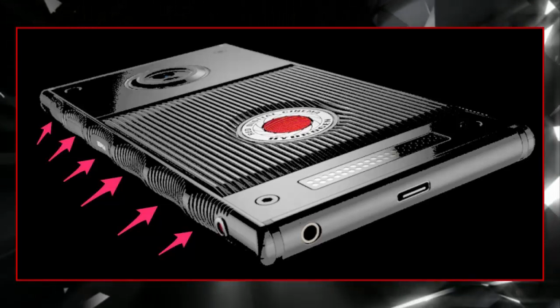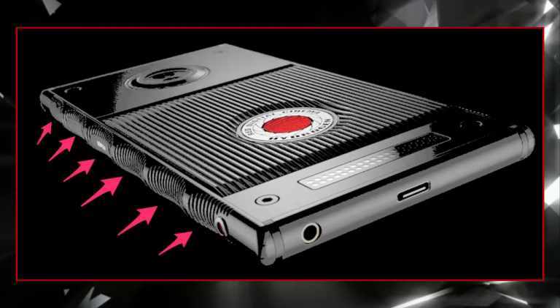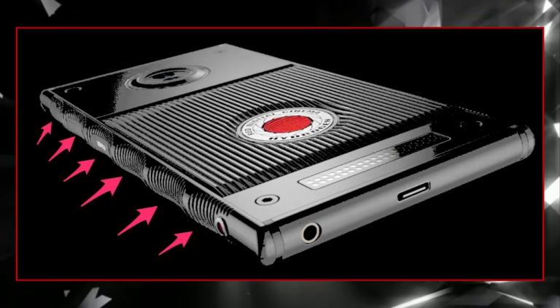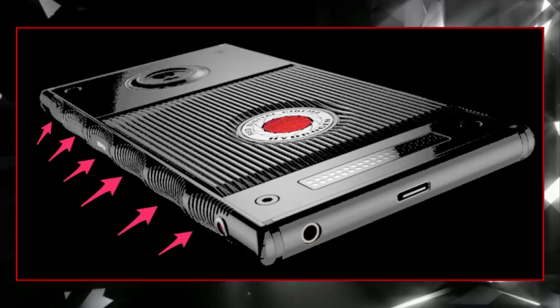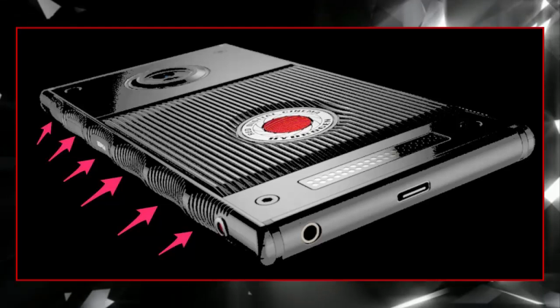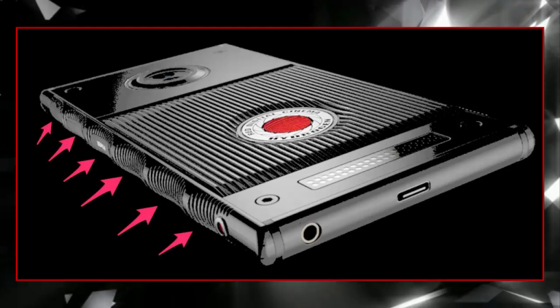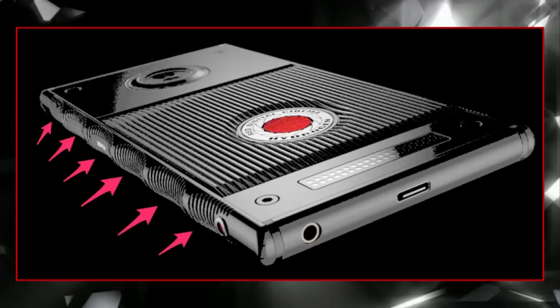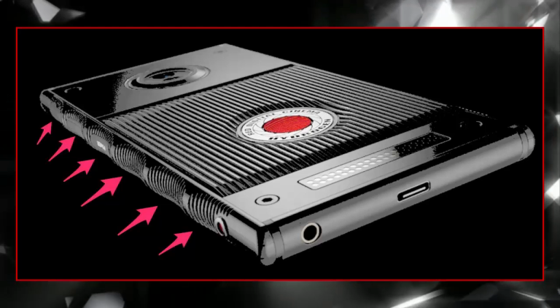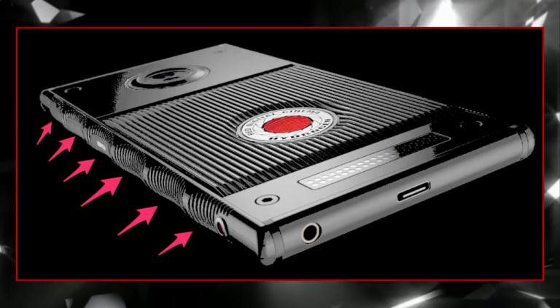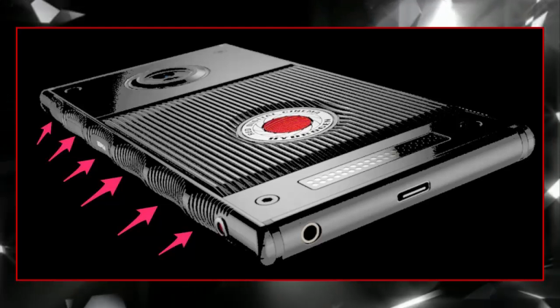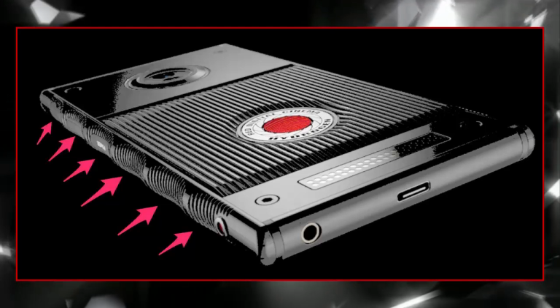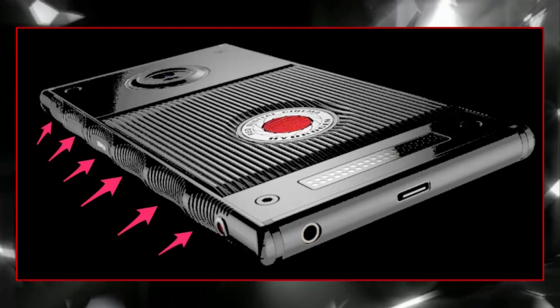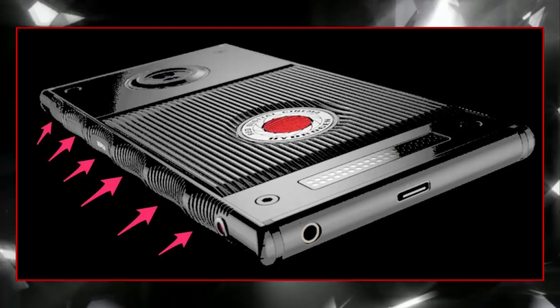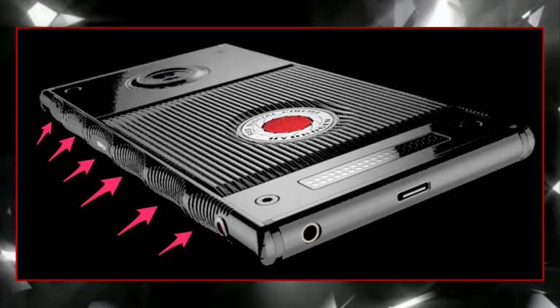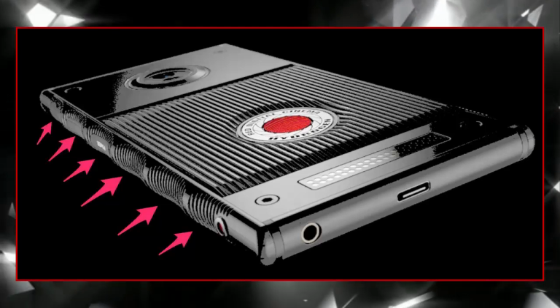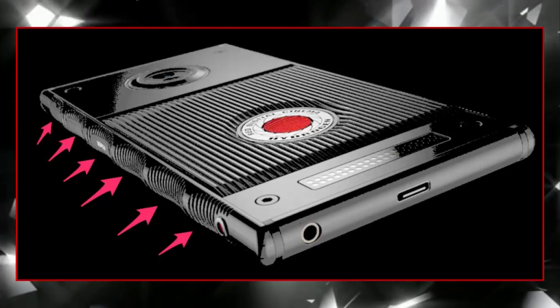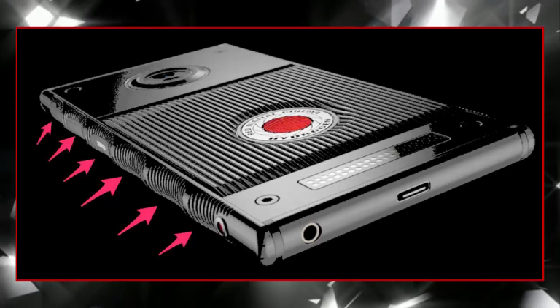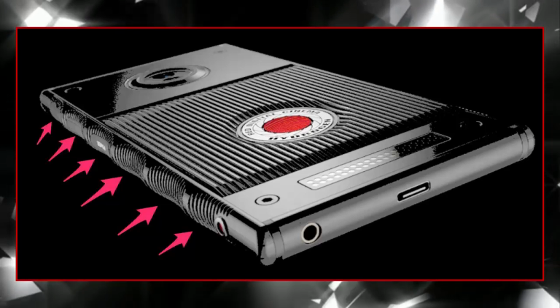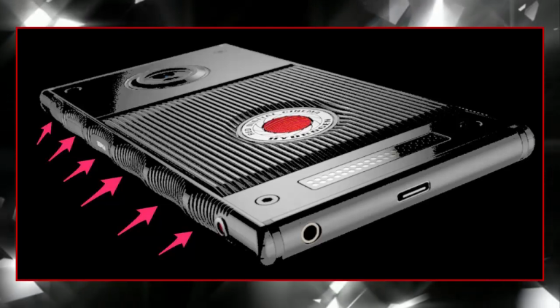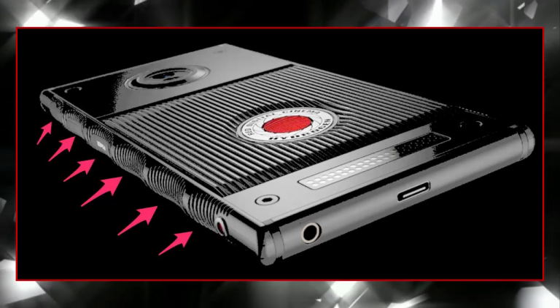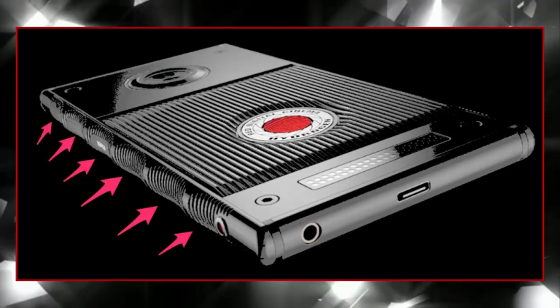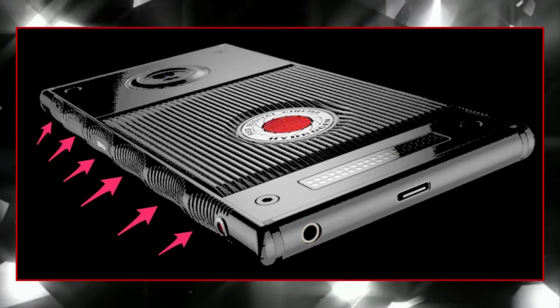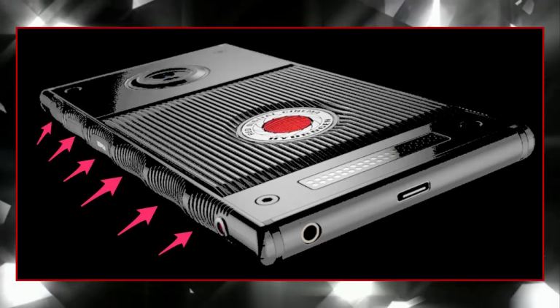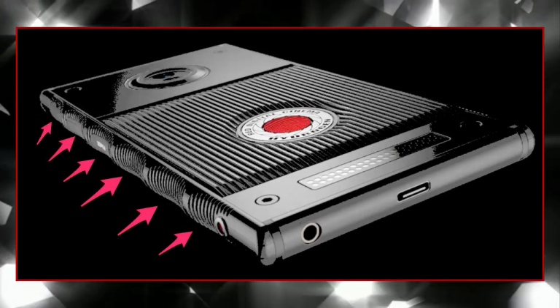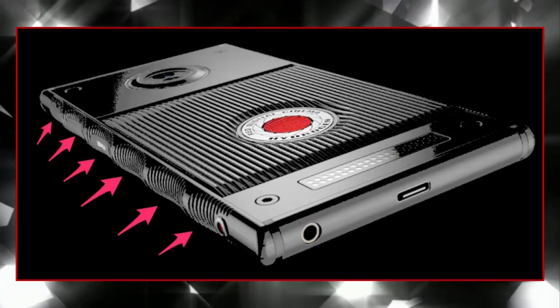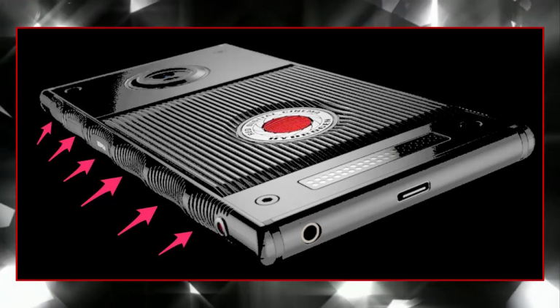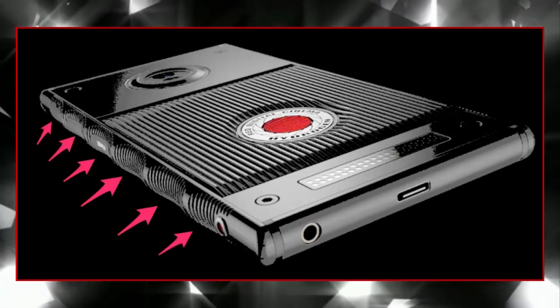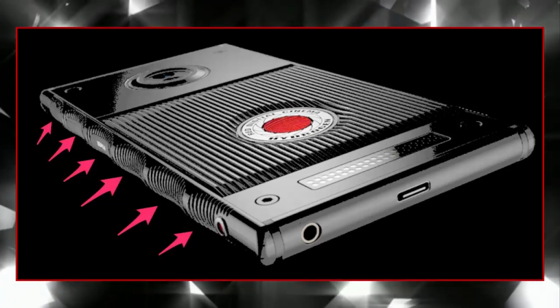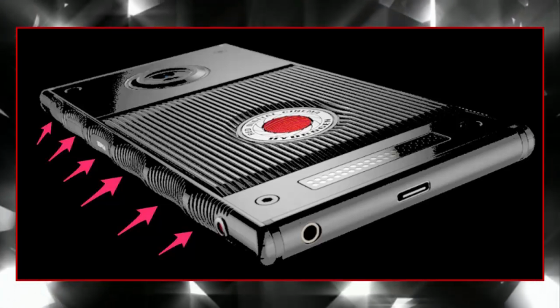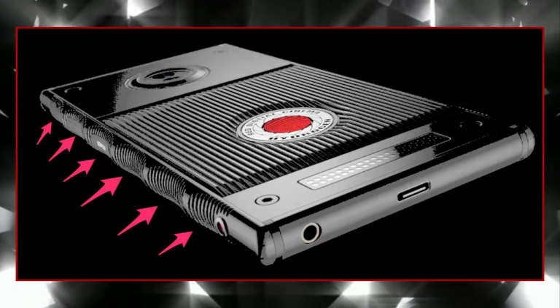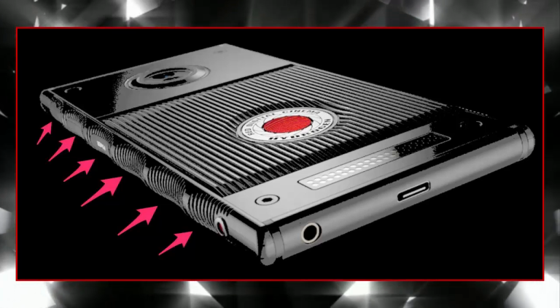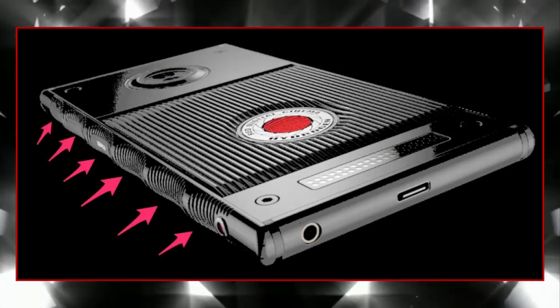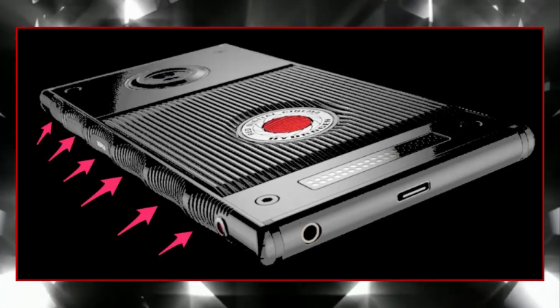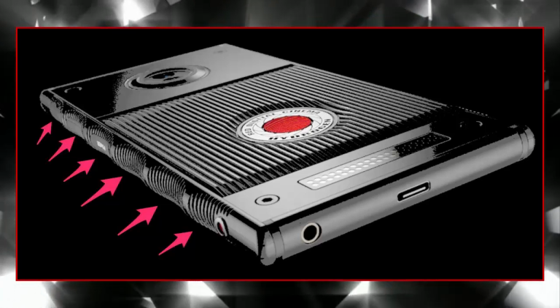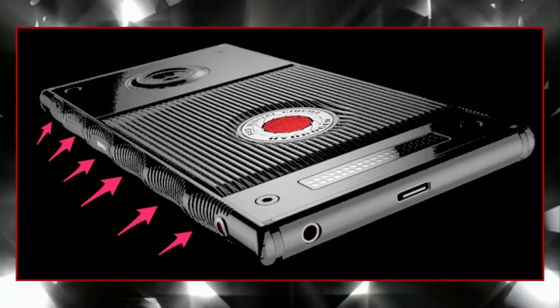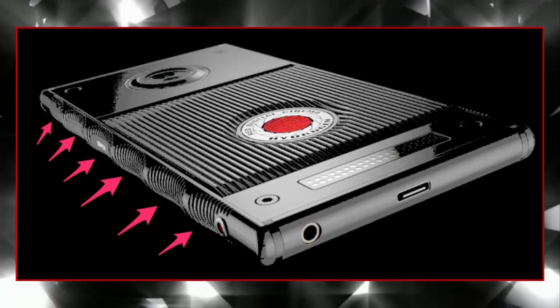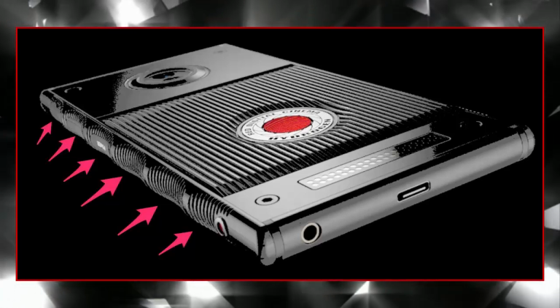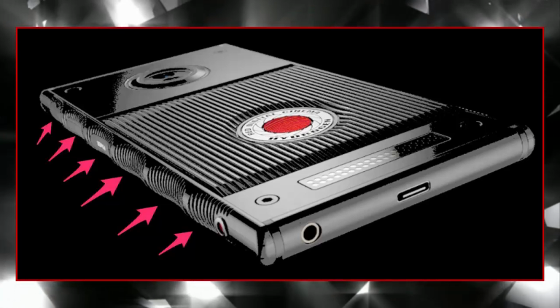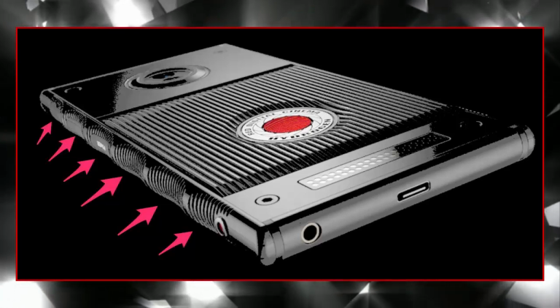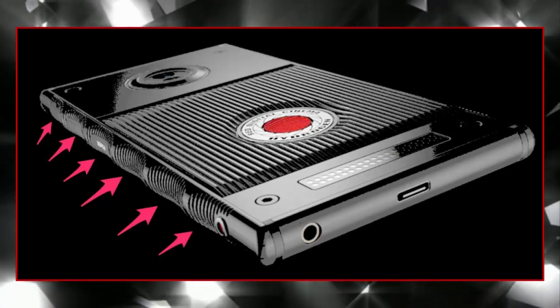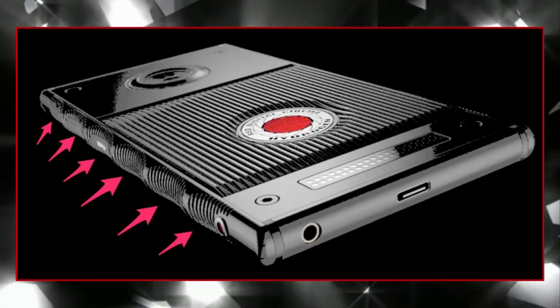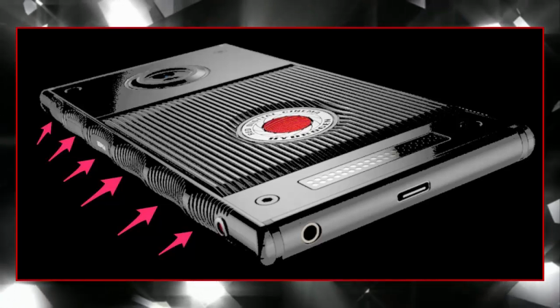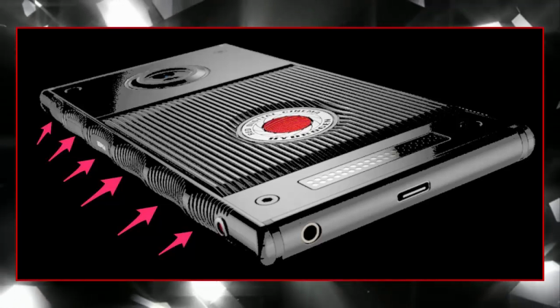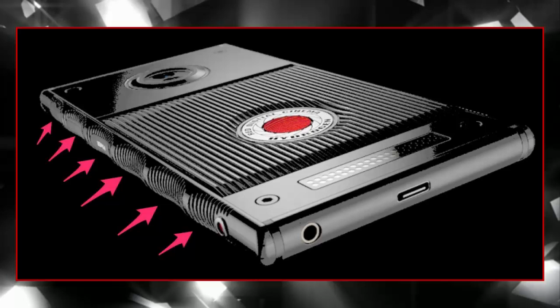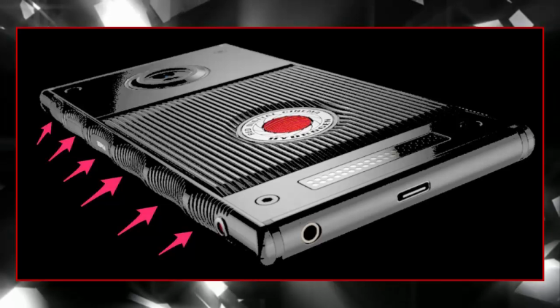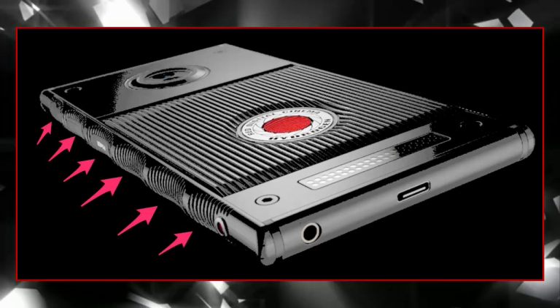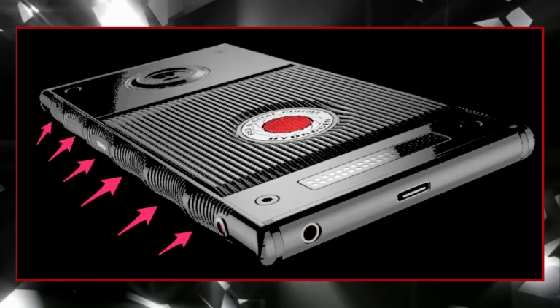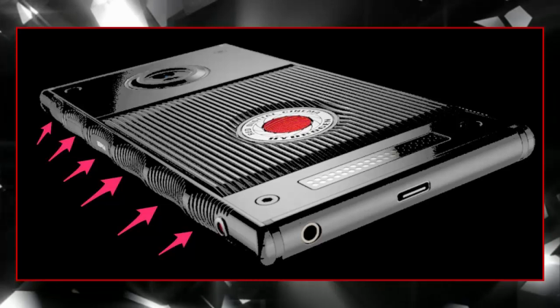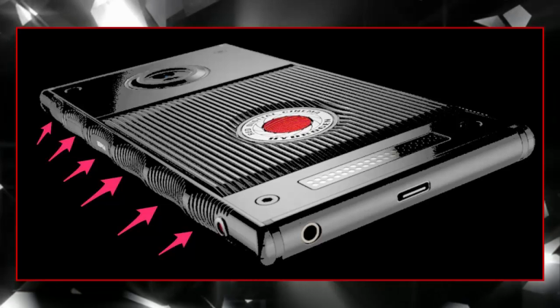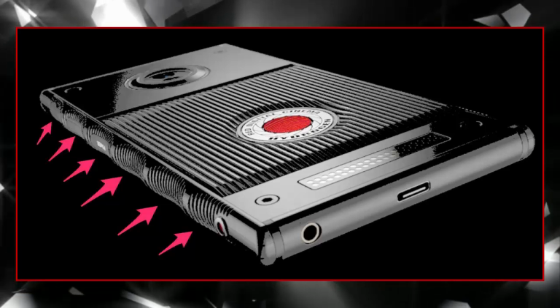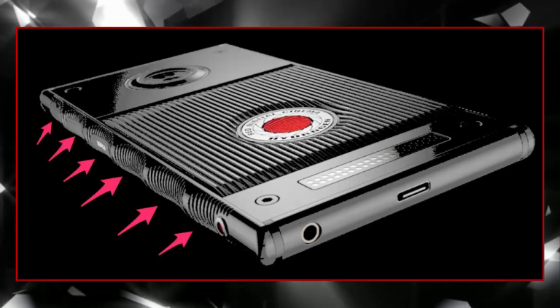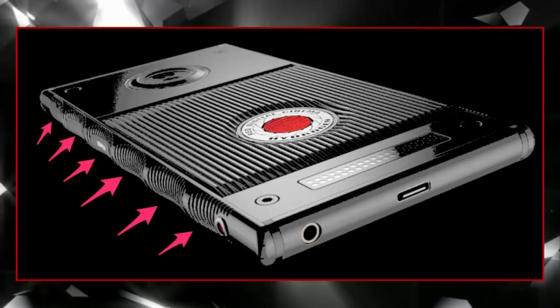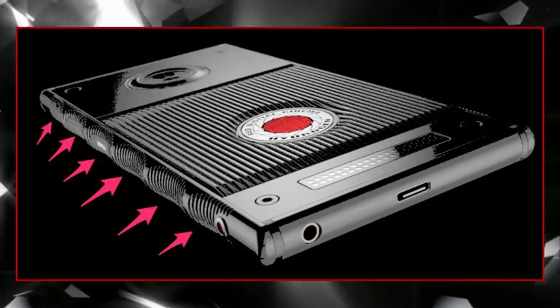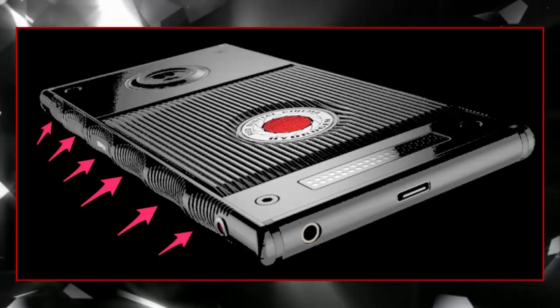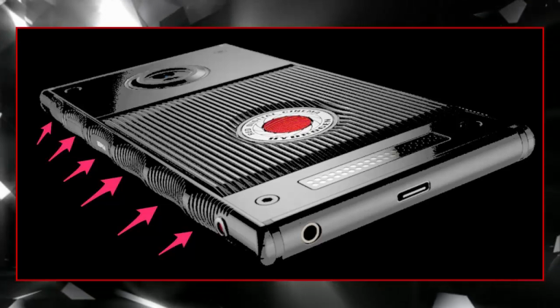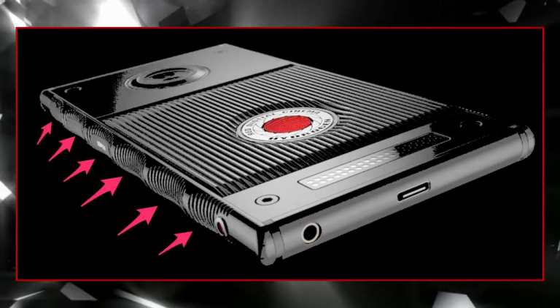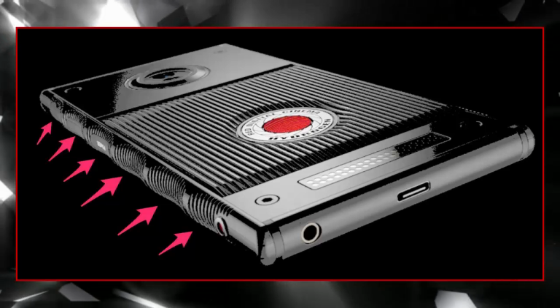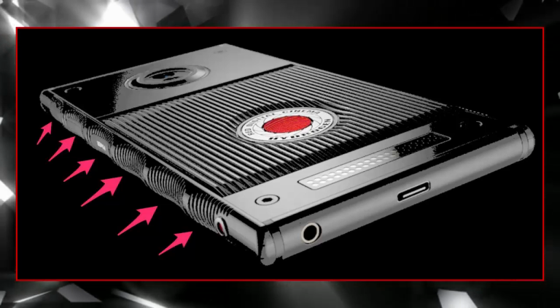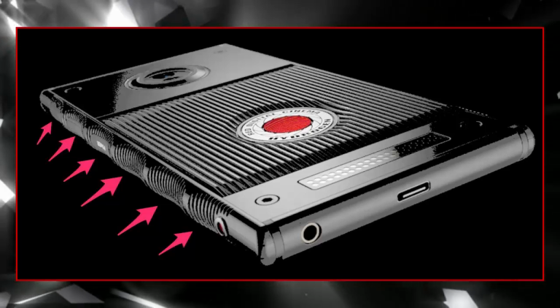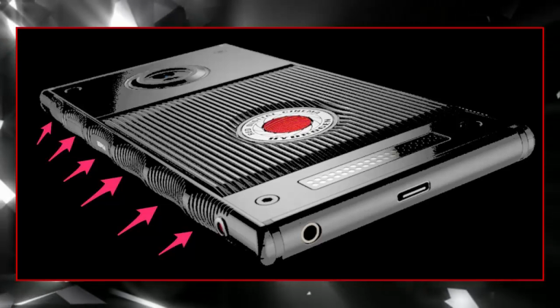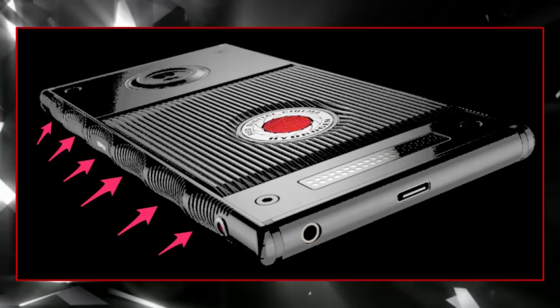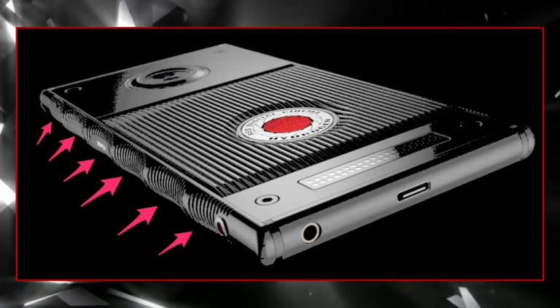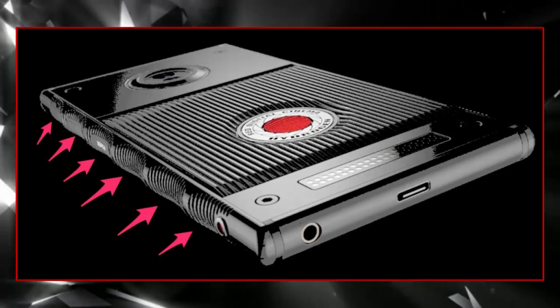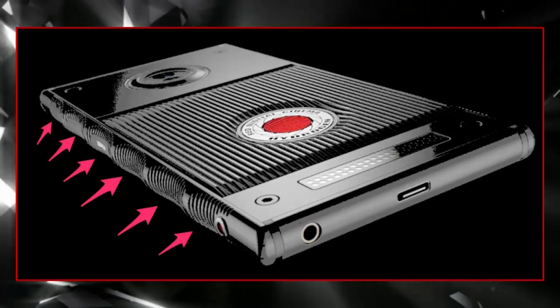Additionally, the Hydrogen can be connected to the company's Scarlett, Epic, and Weapon cameras as a separate control input and camera monitor.